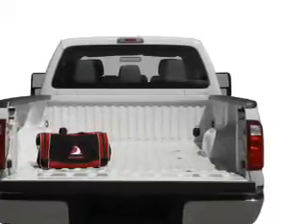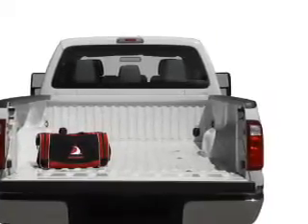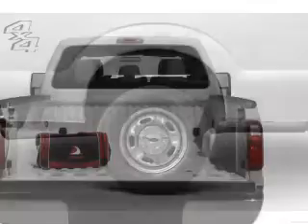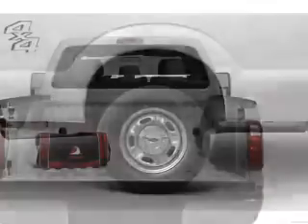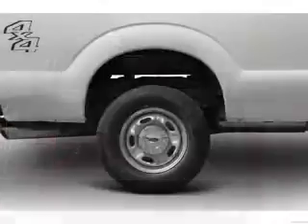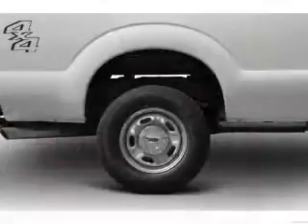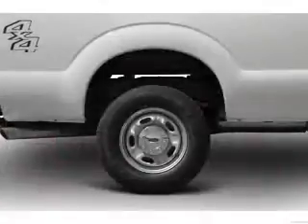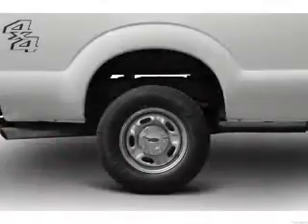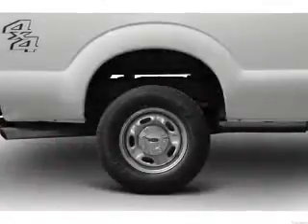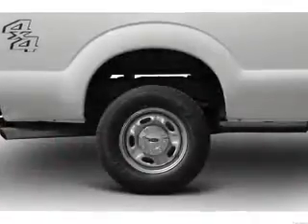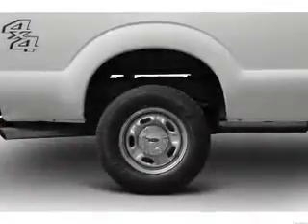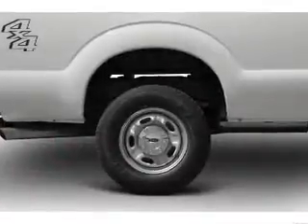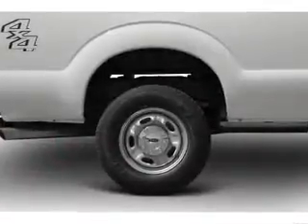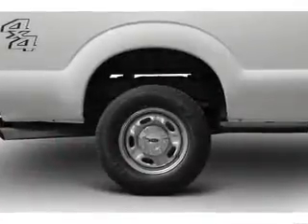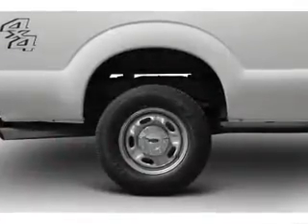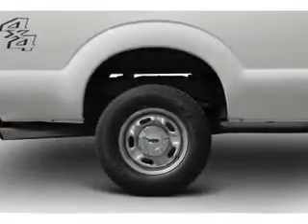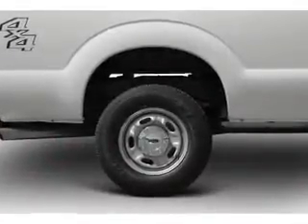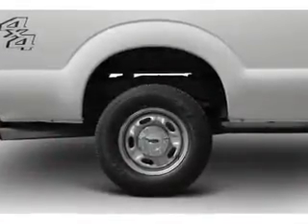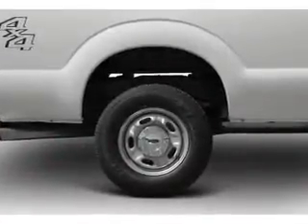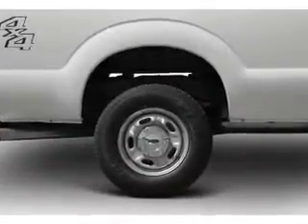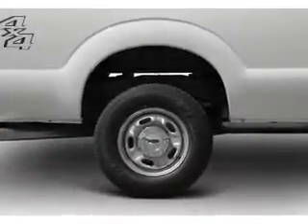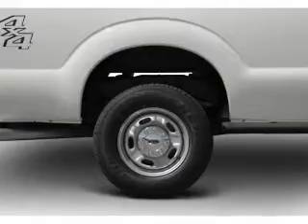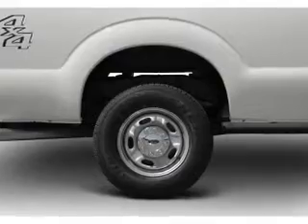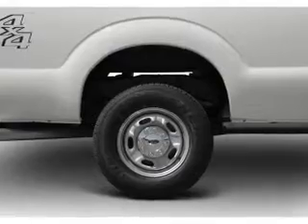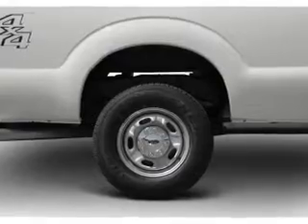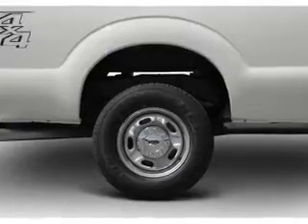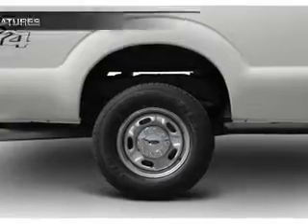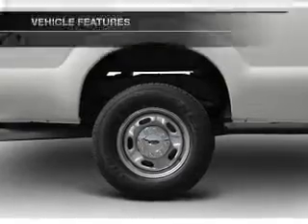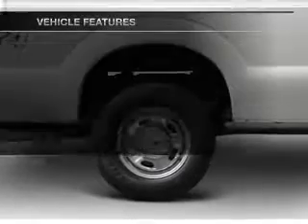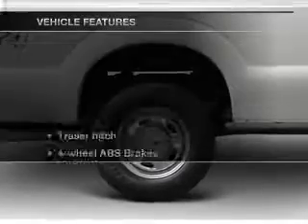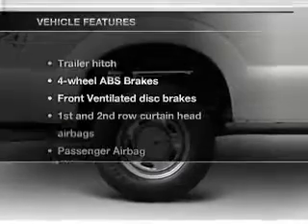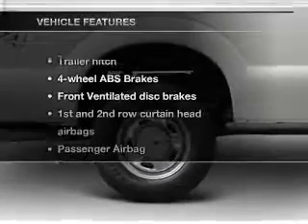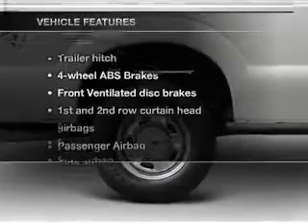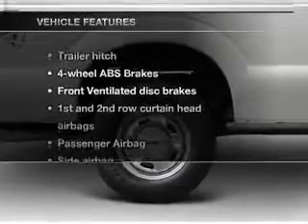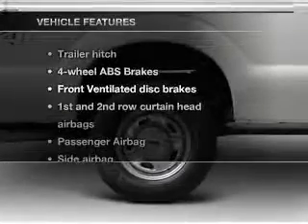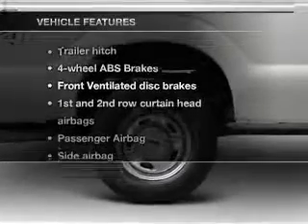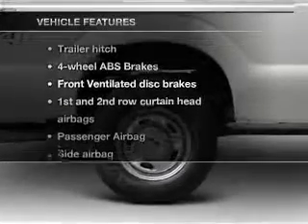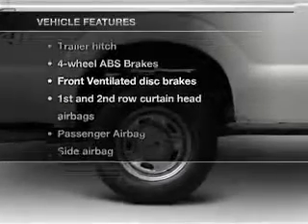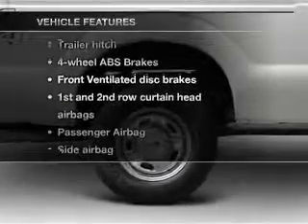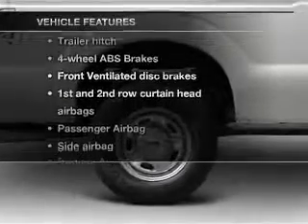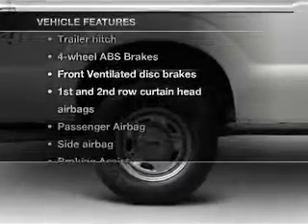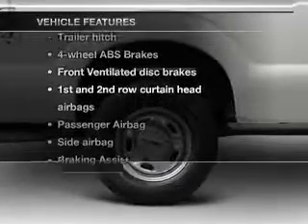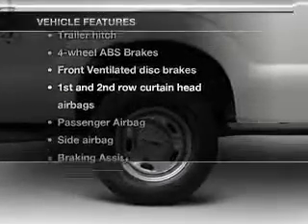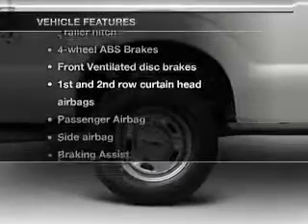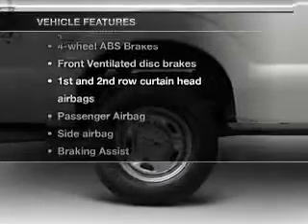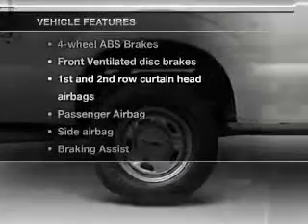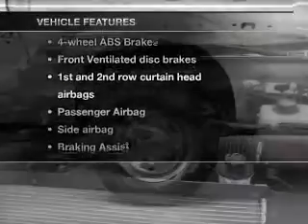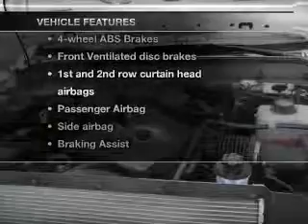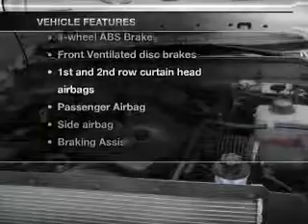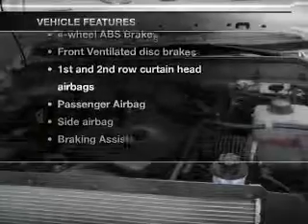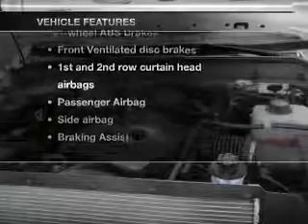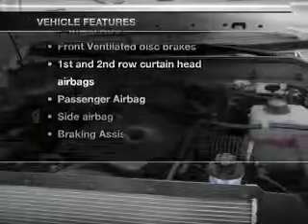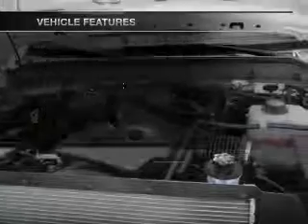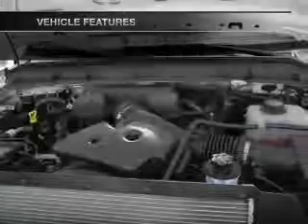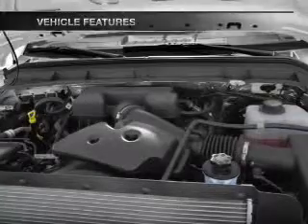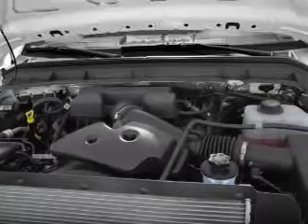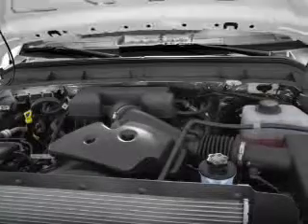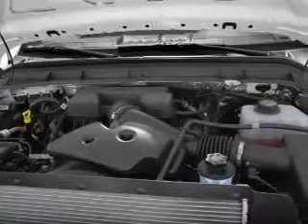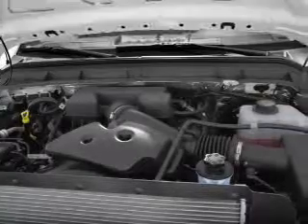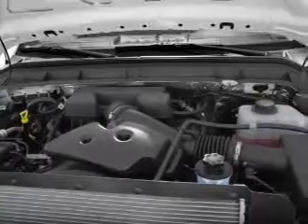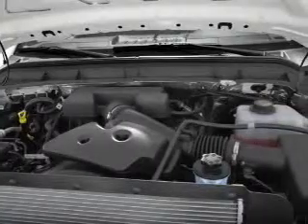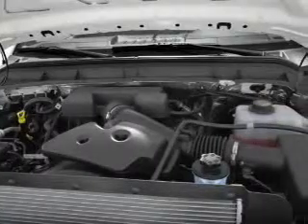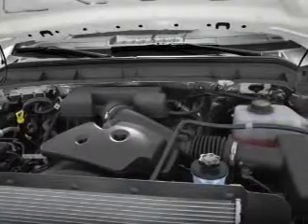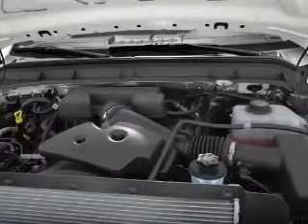Anti-lock brakes help you bring your vehicle to a safe stop. Plus, enjoy these notable features that are included in this vehicle: power steering.